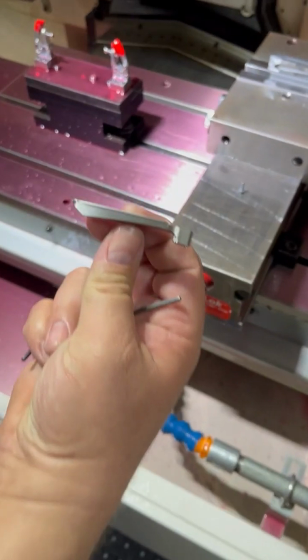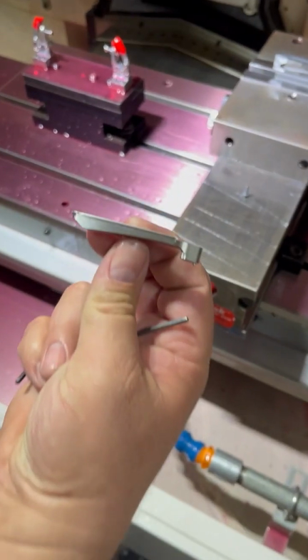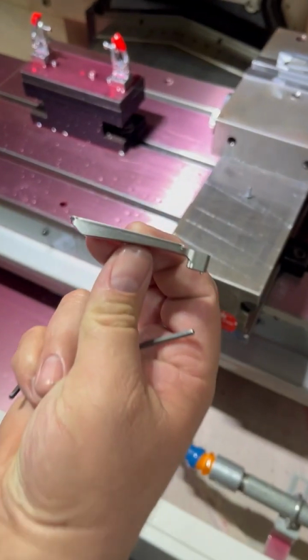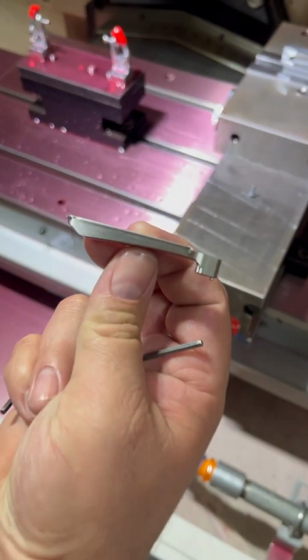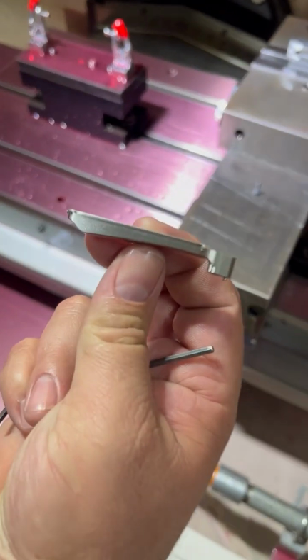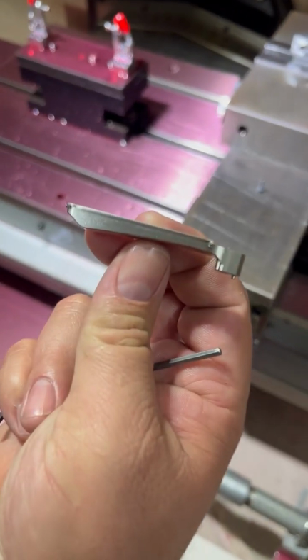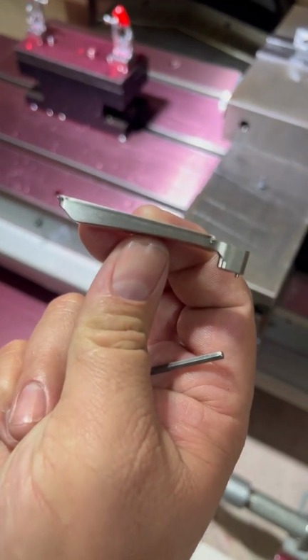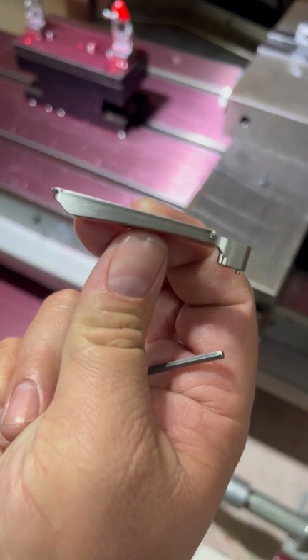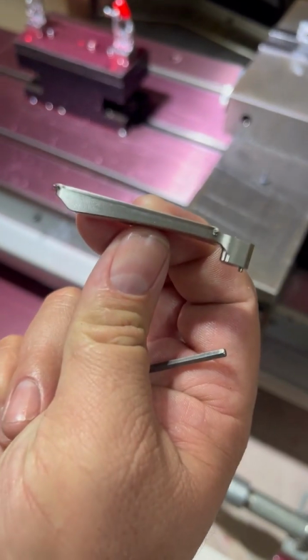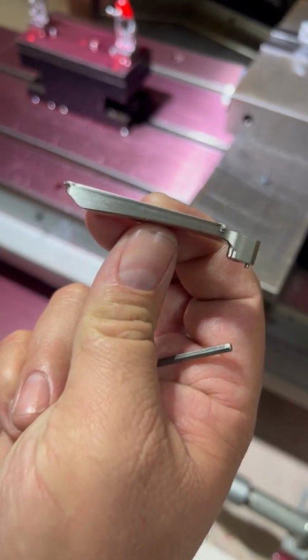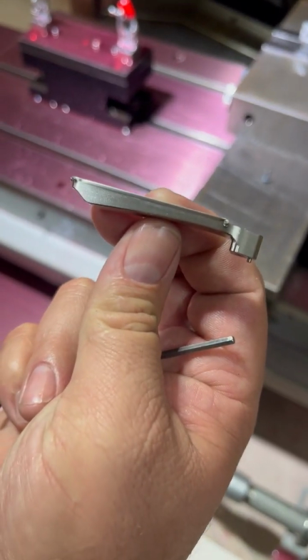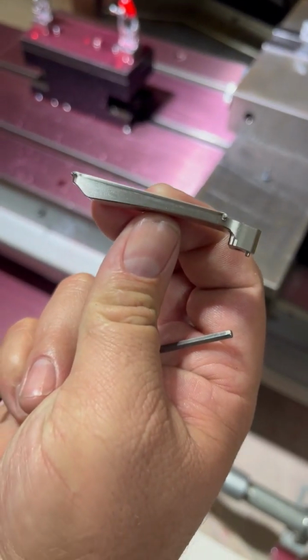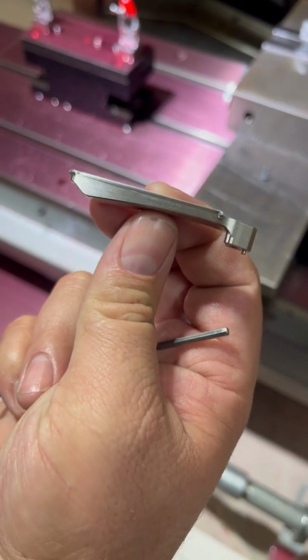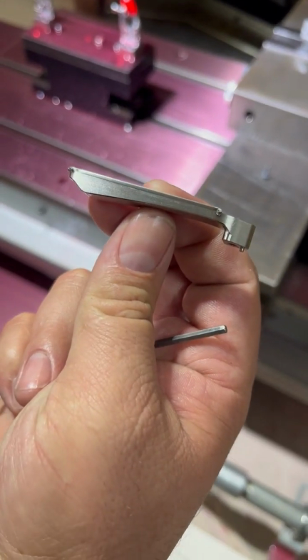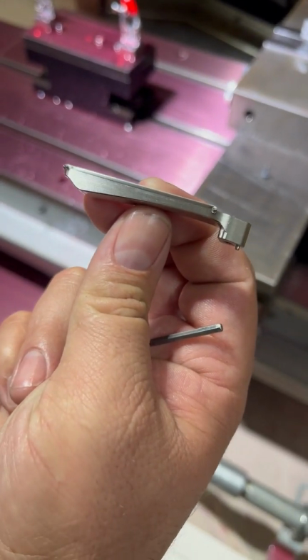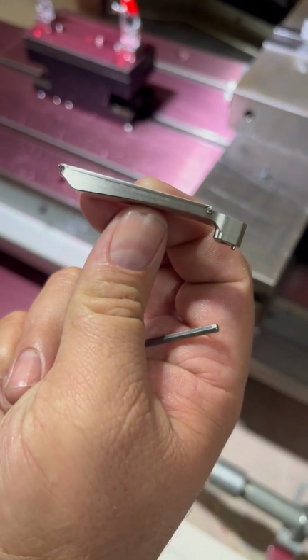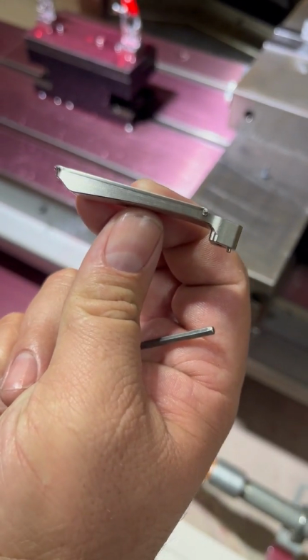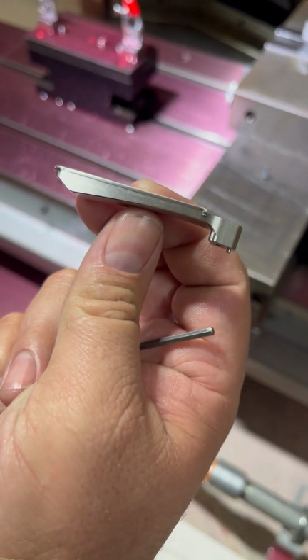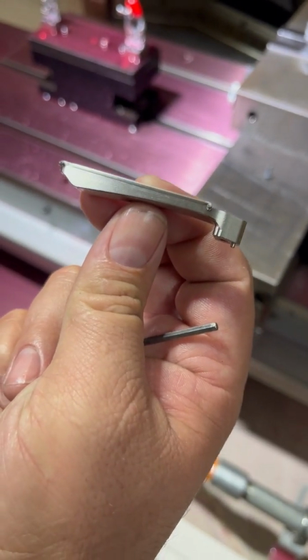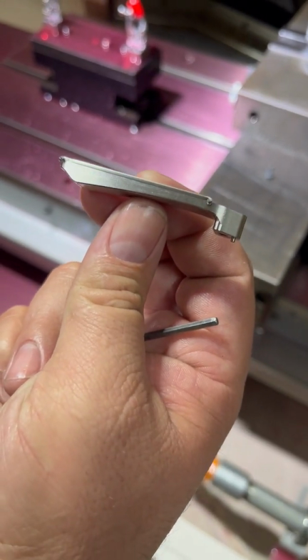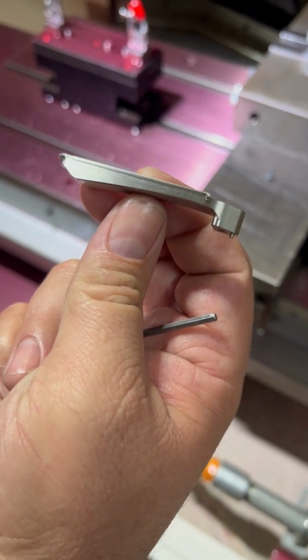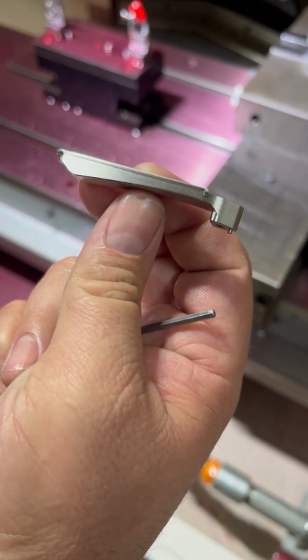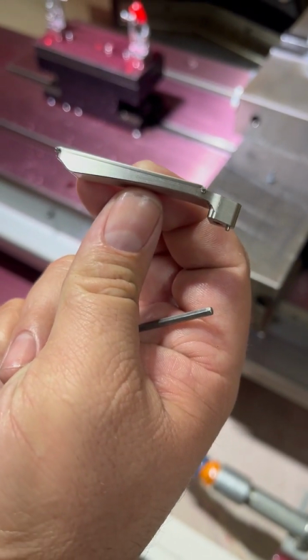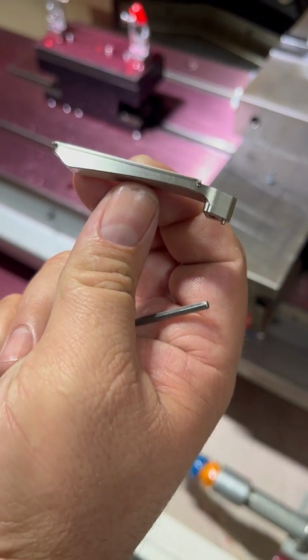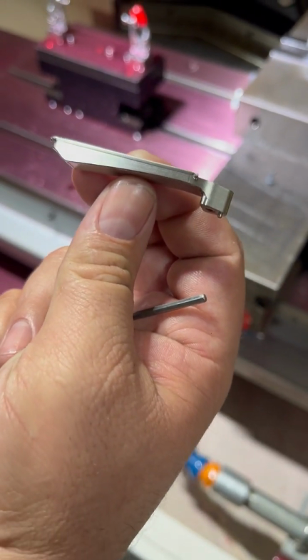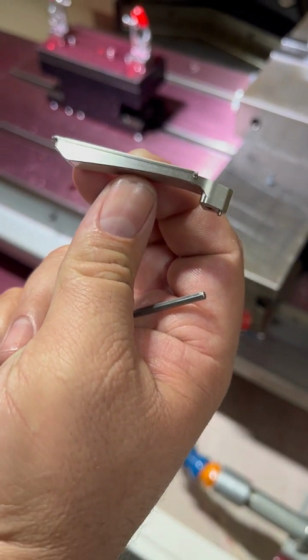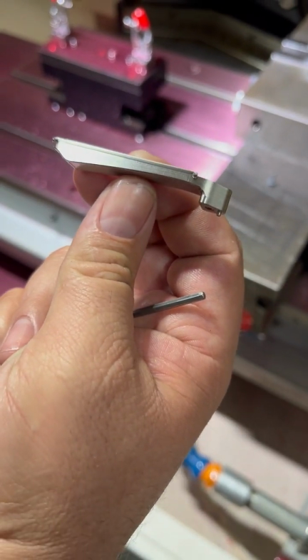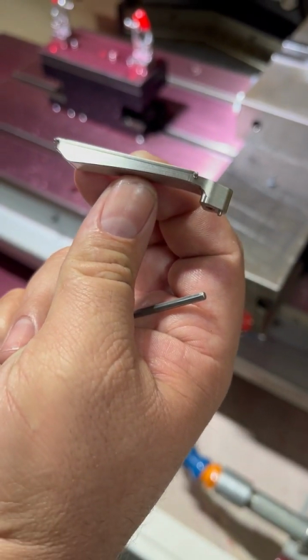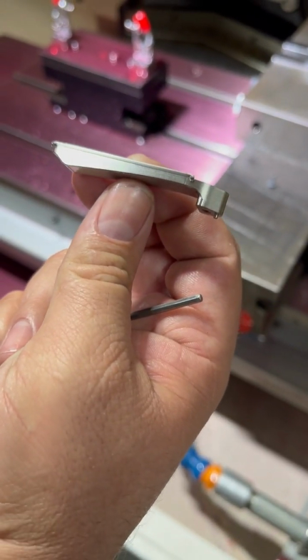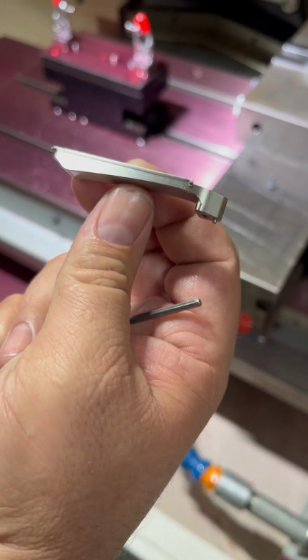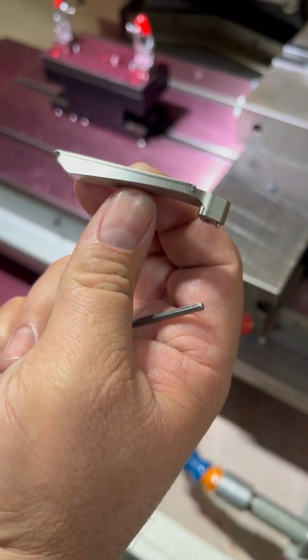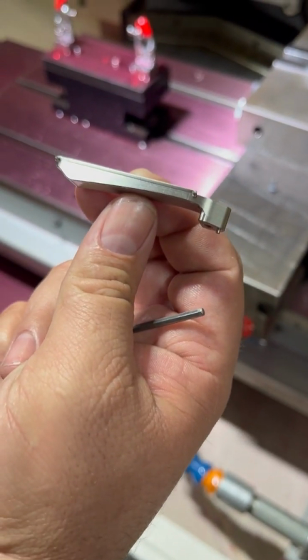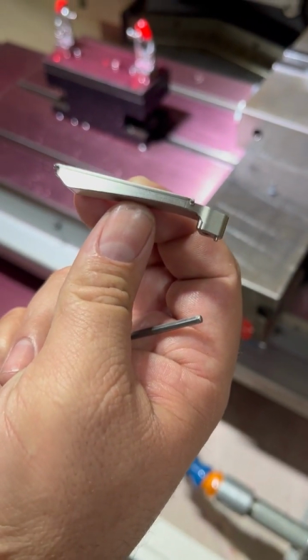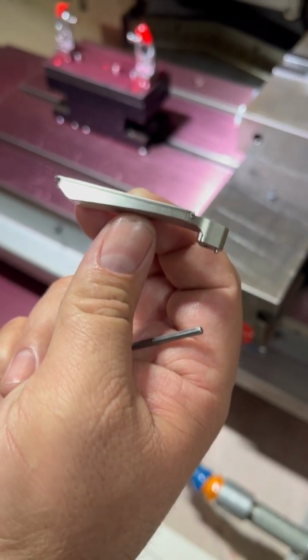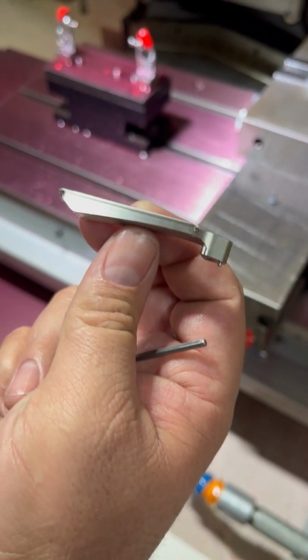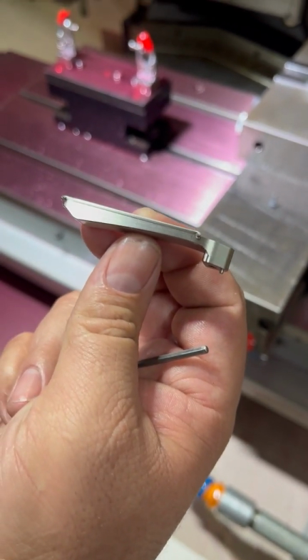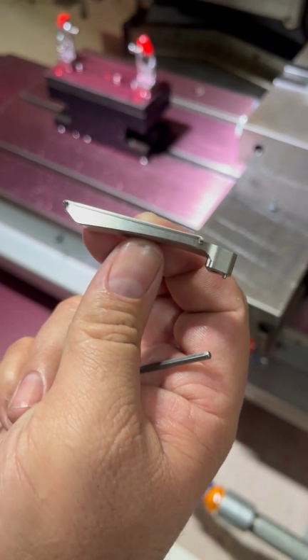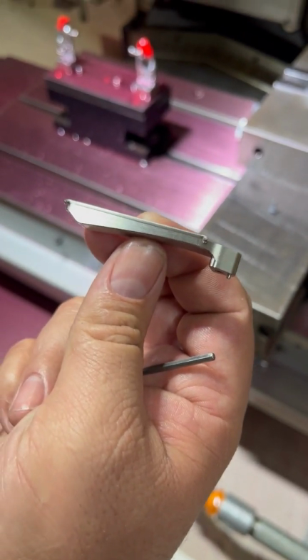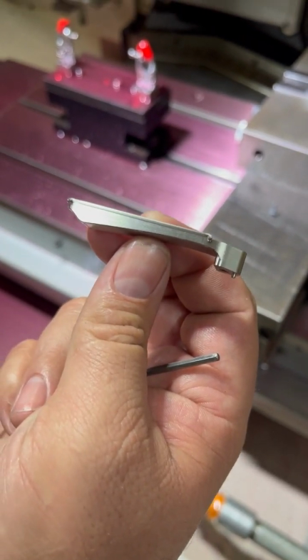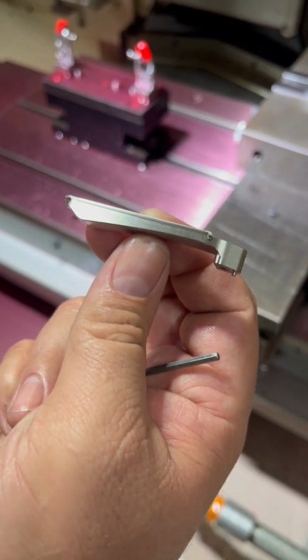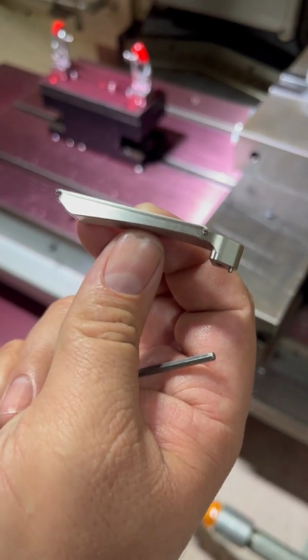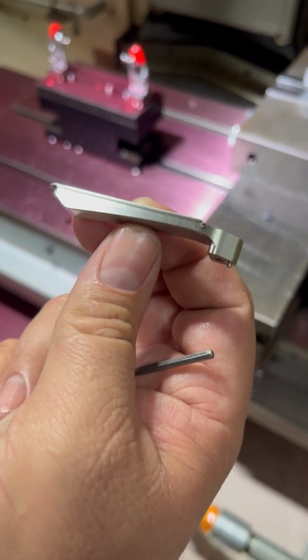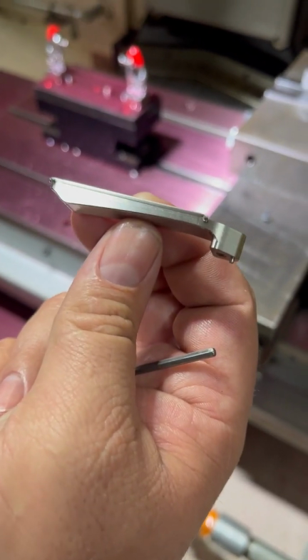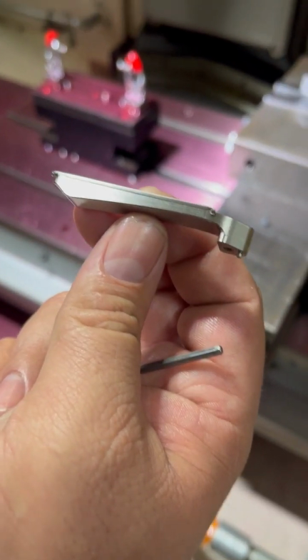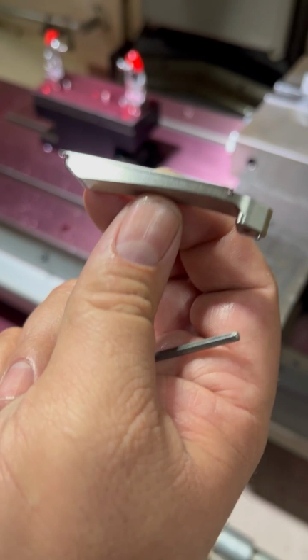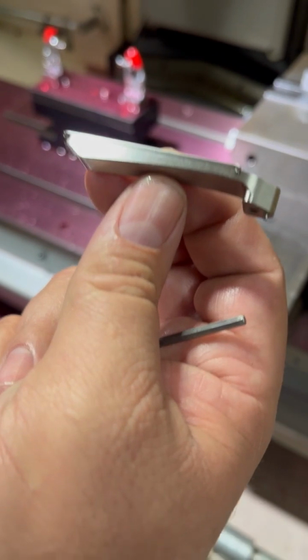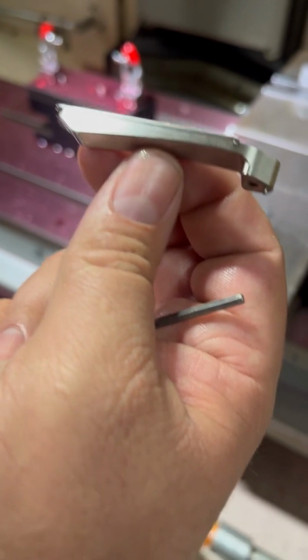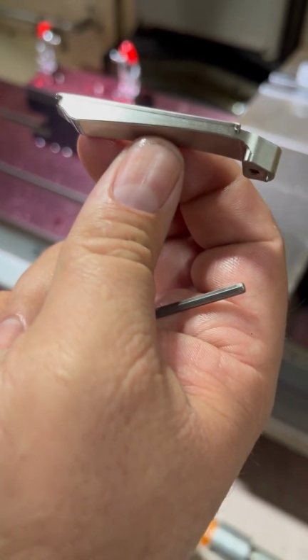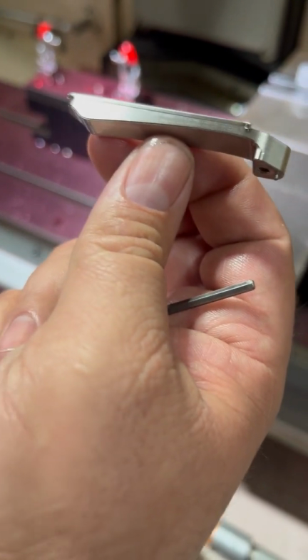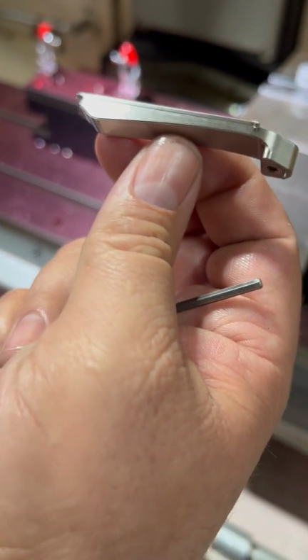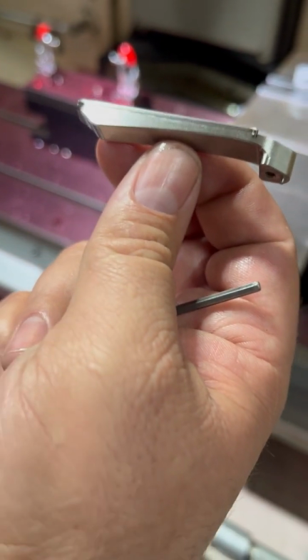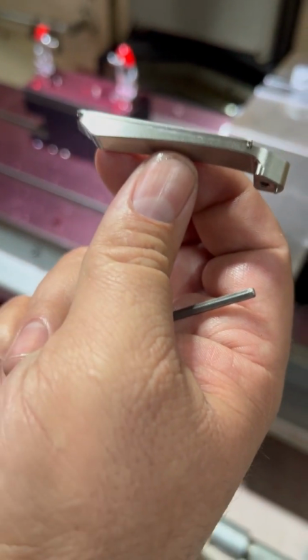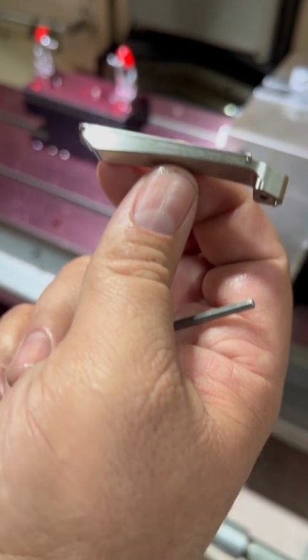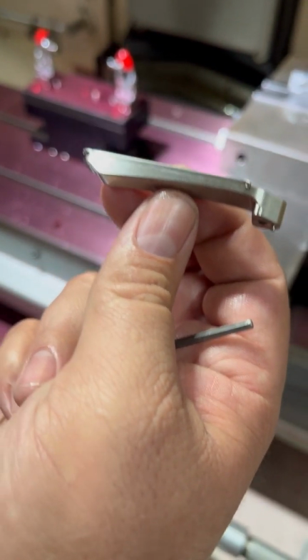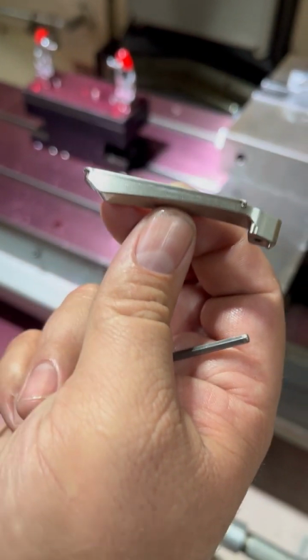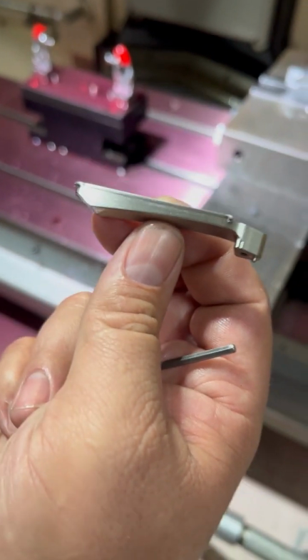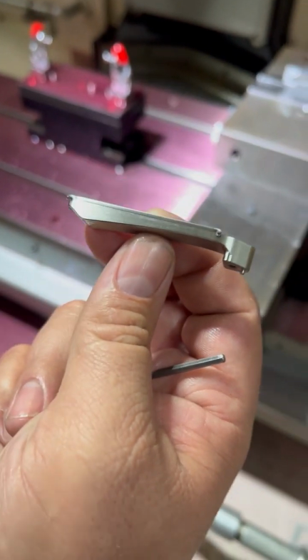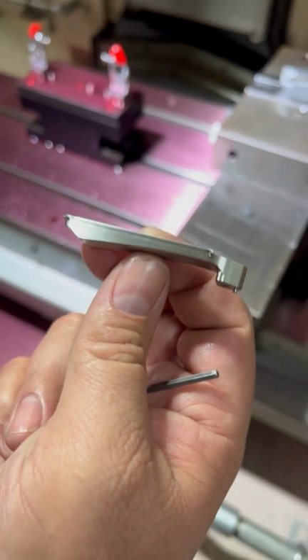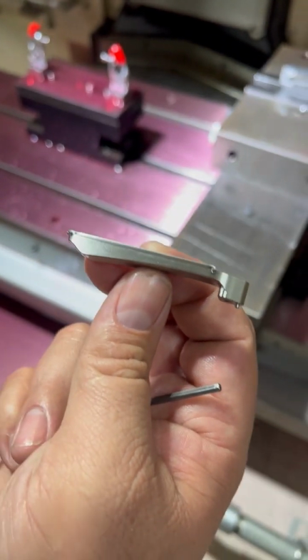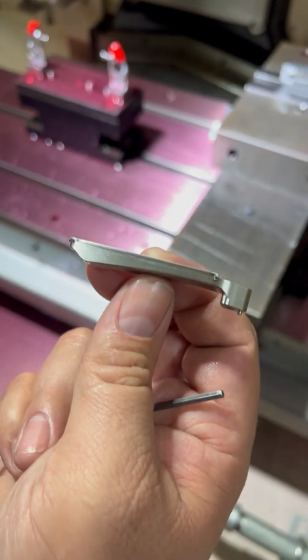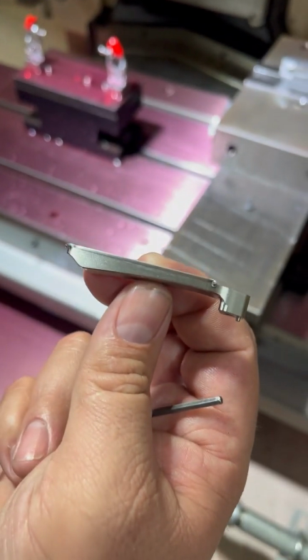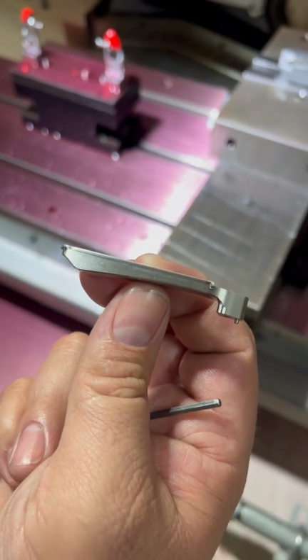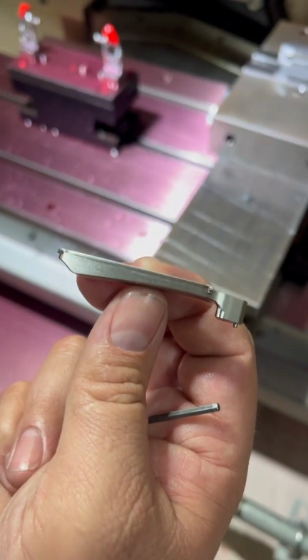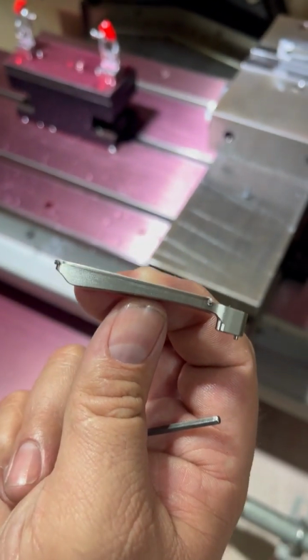This is the final process of the thymasses for the clip. The milling process on the bottom has been done, so now we just need to finish the top.